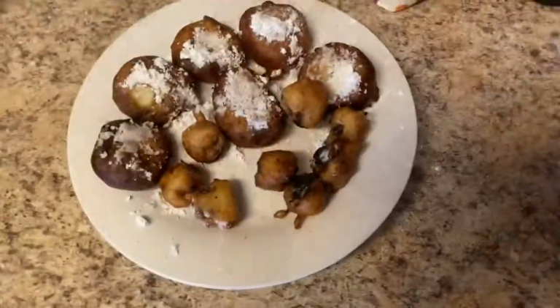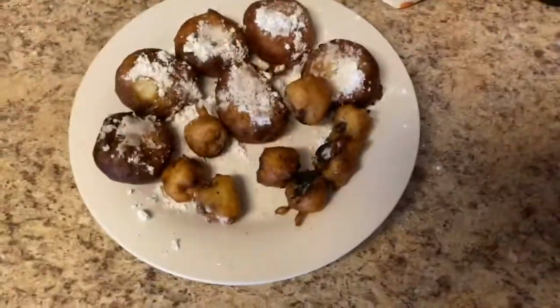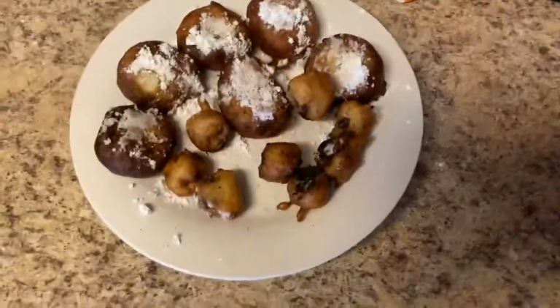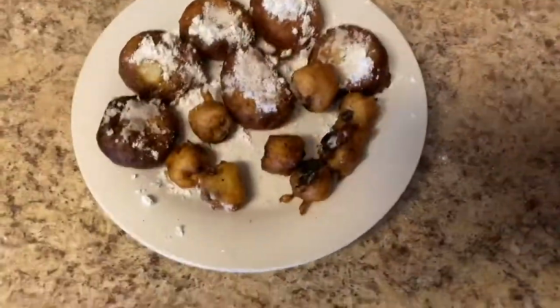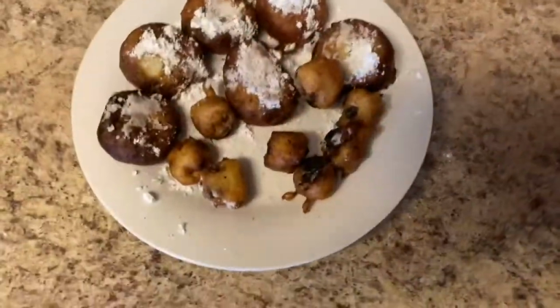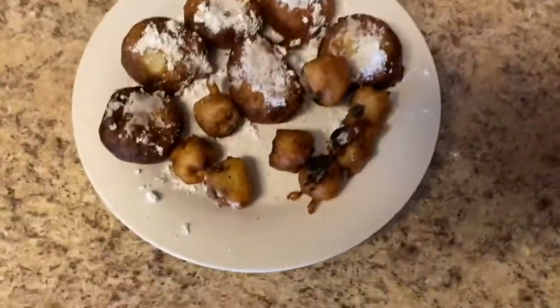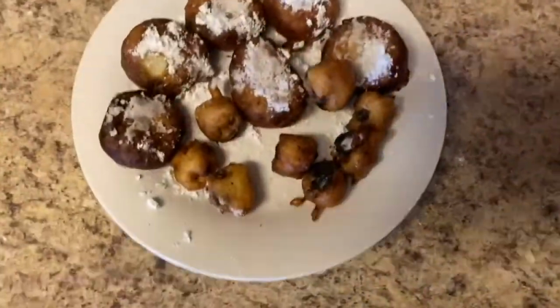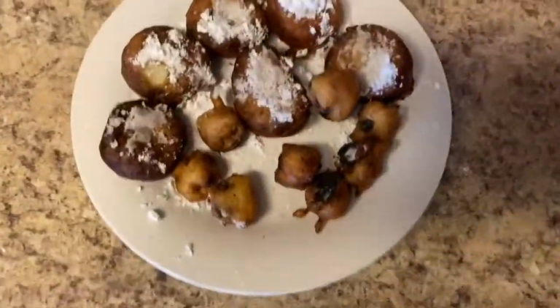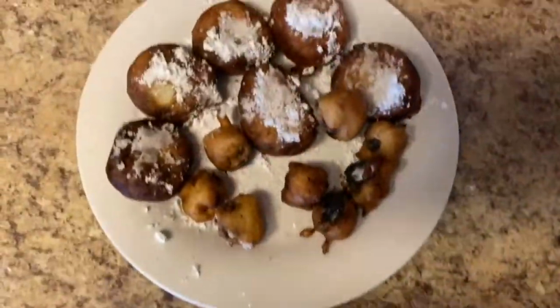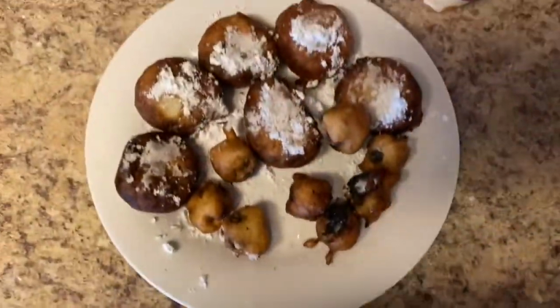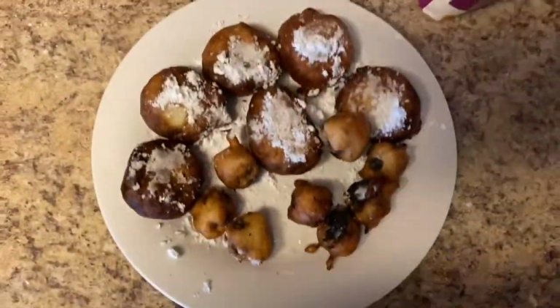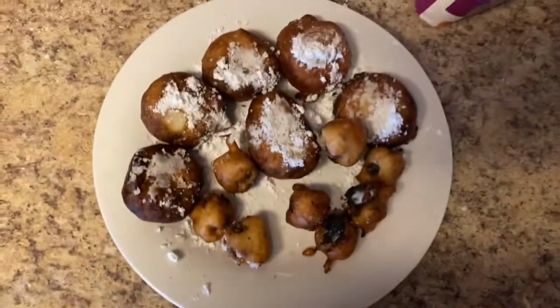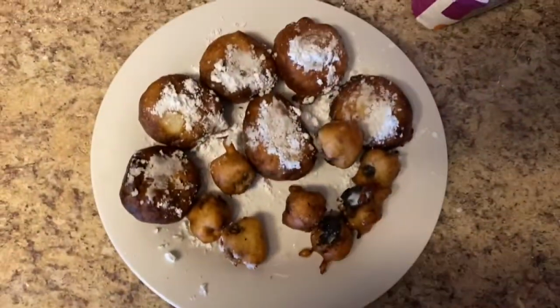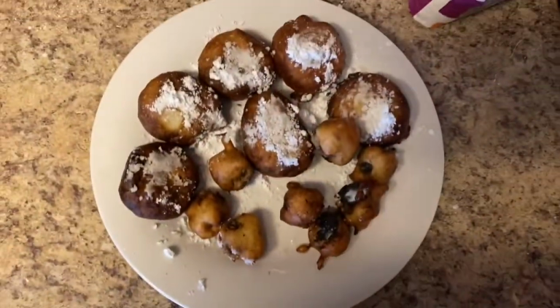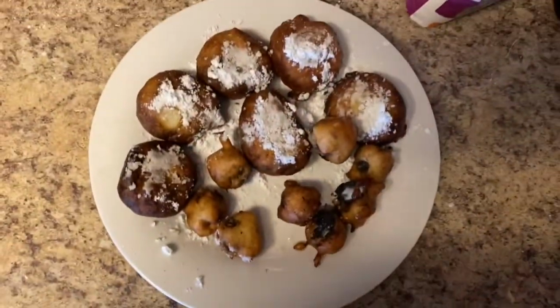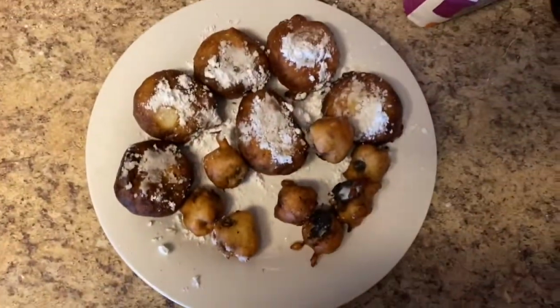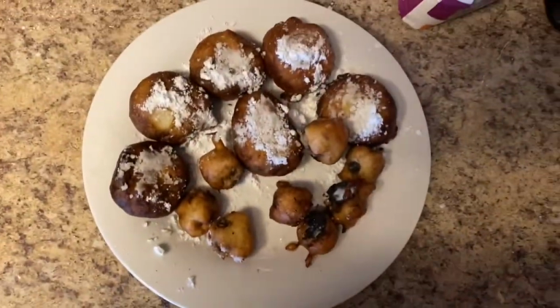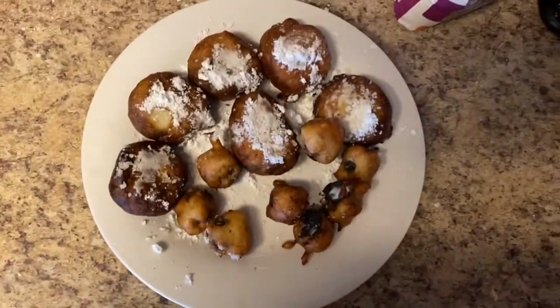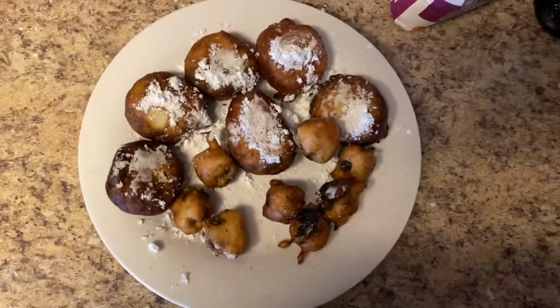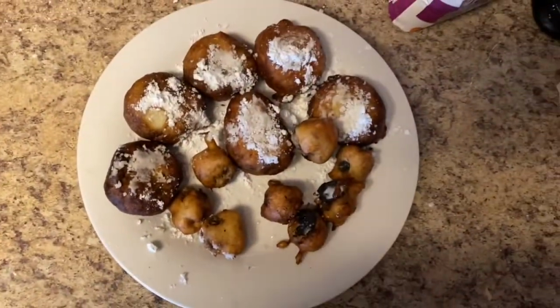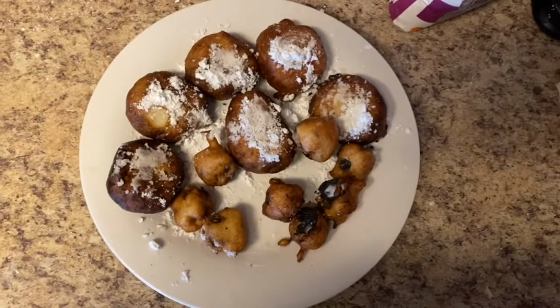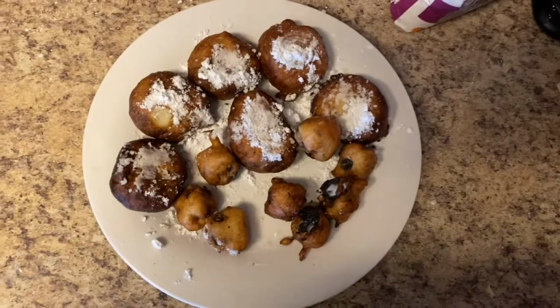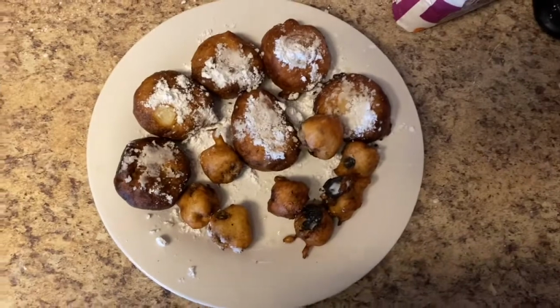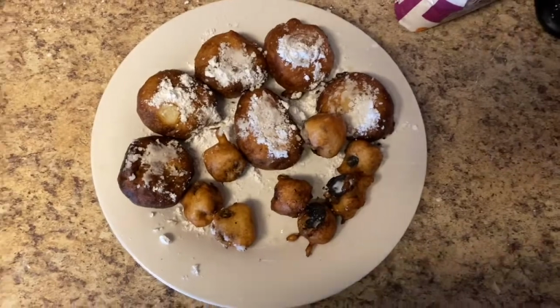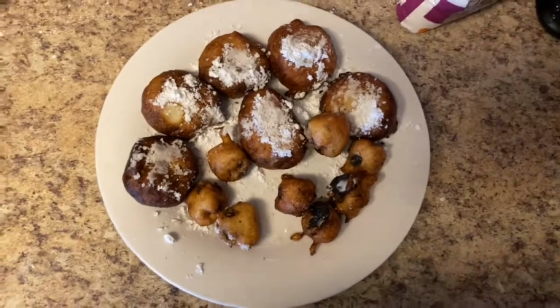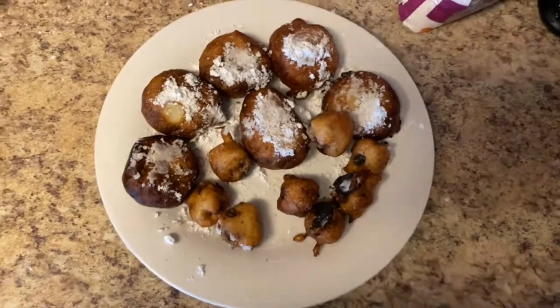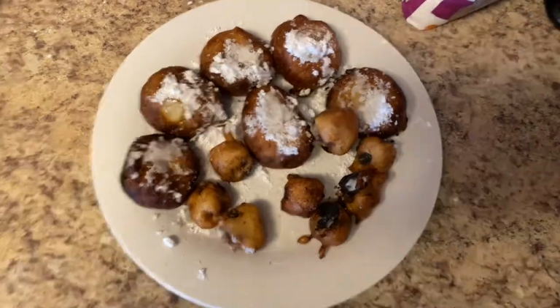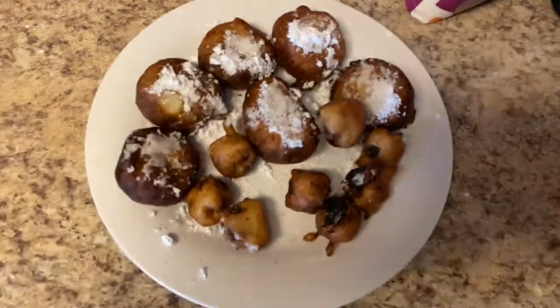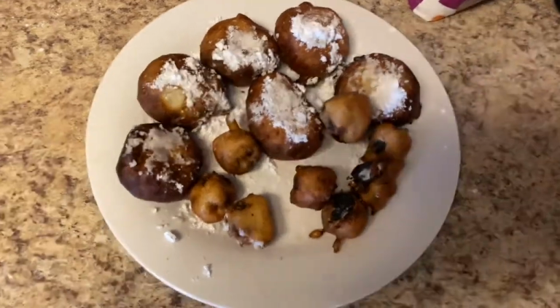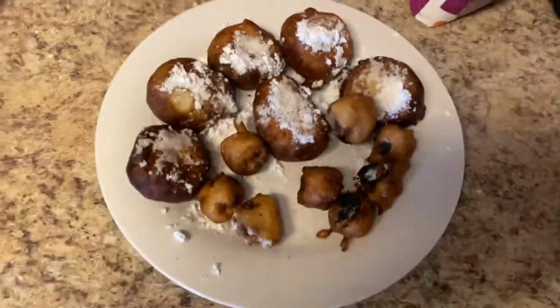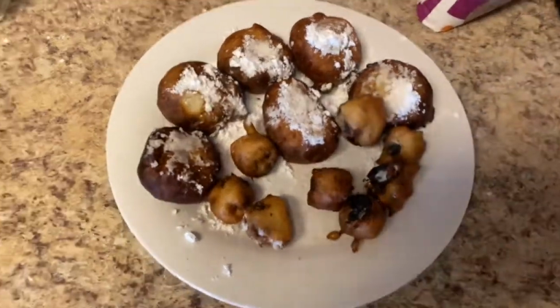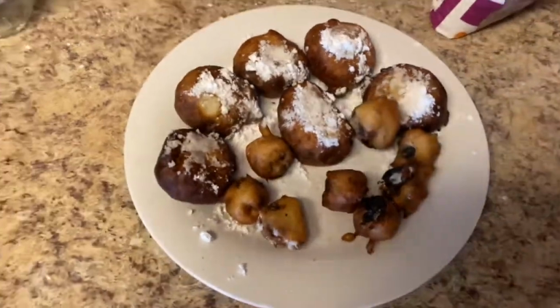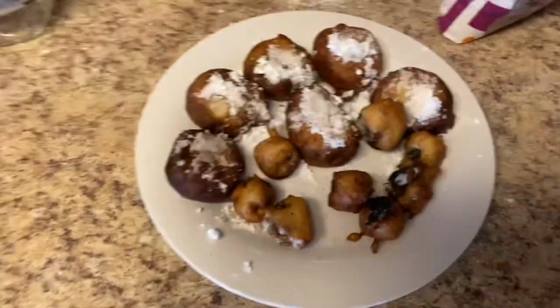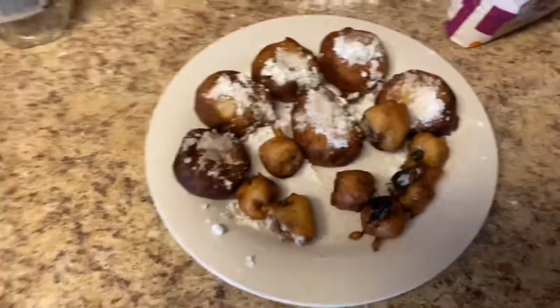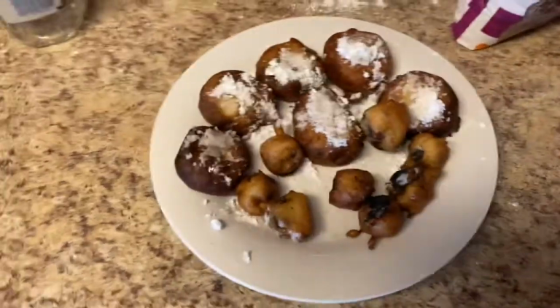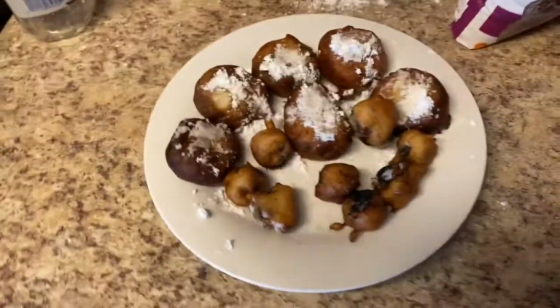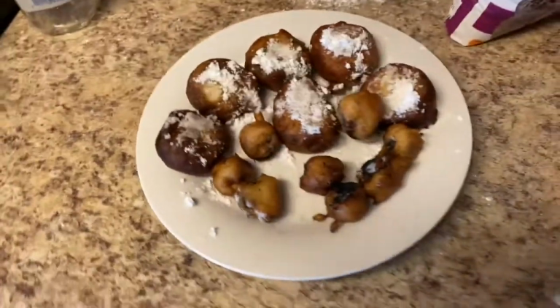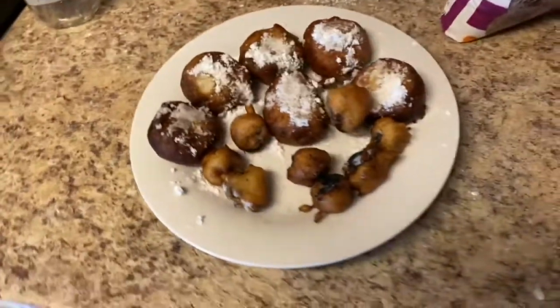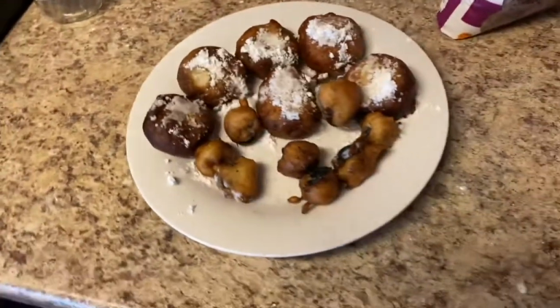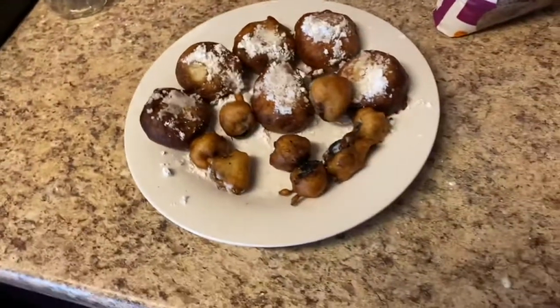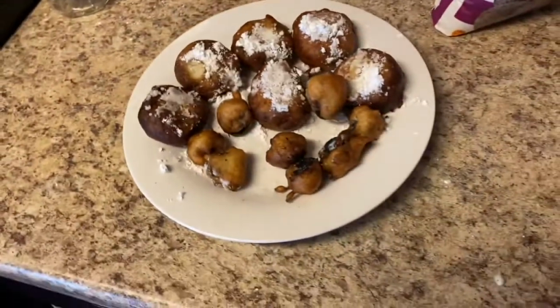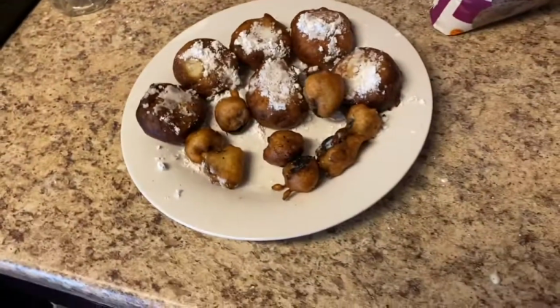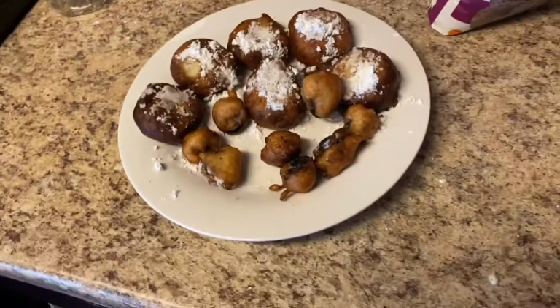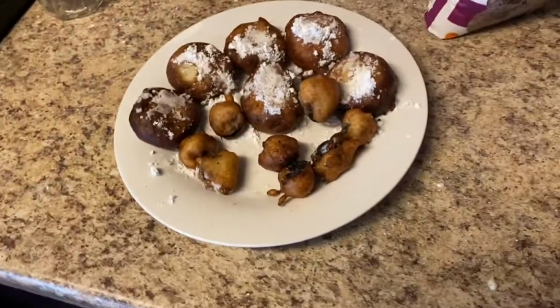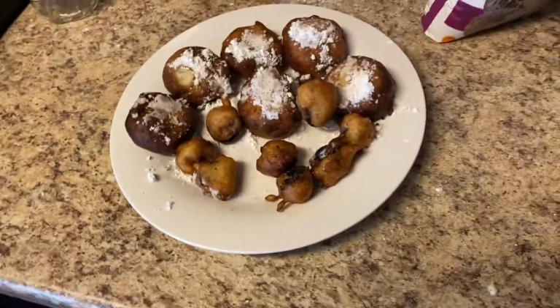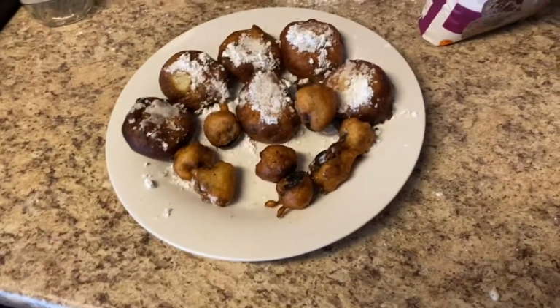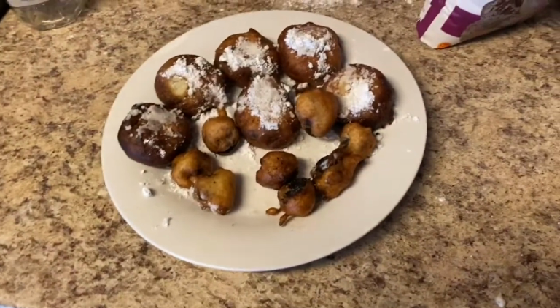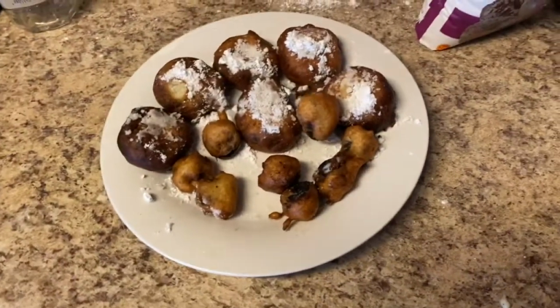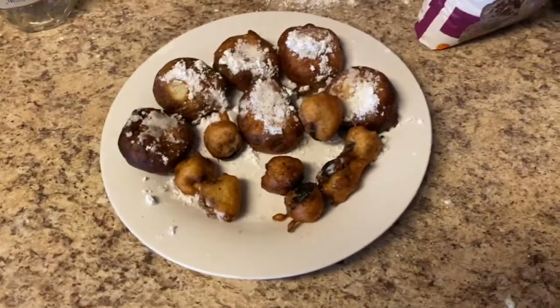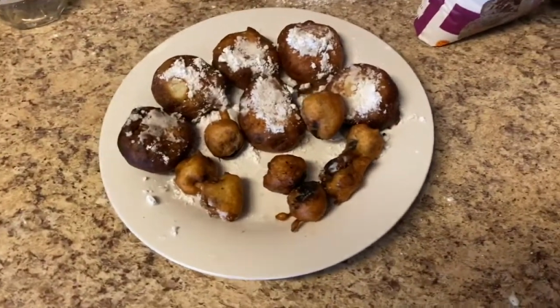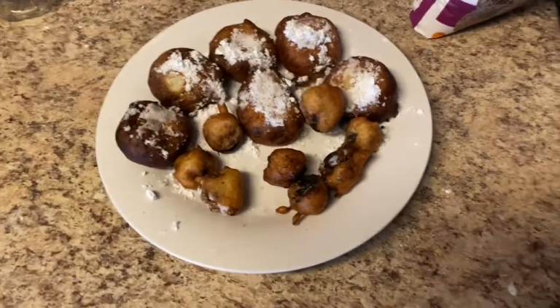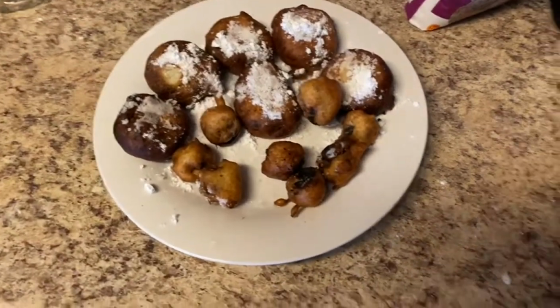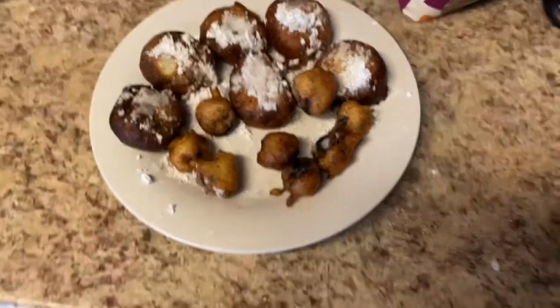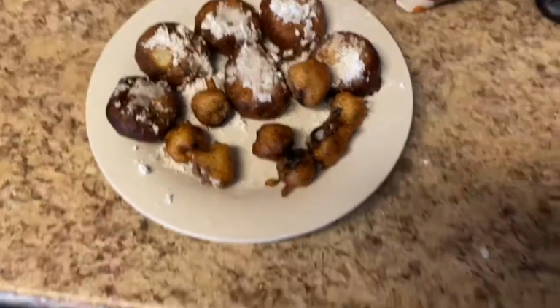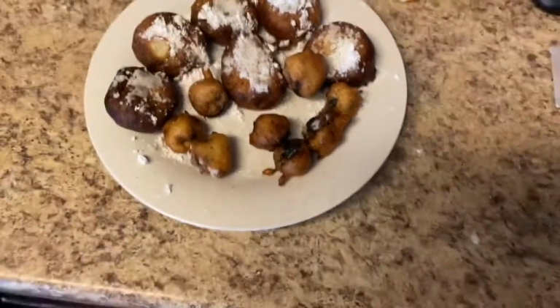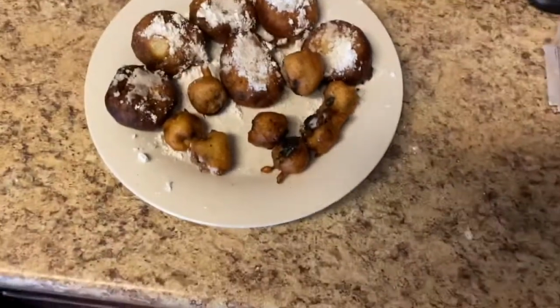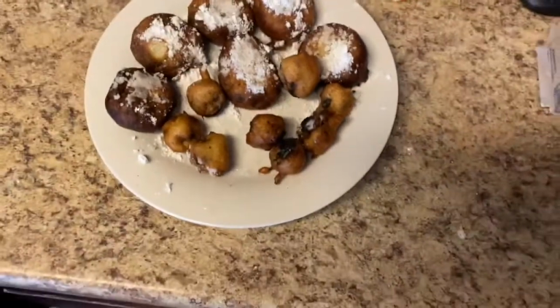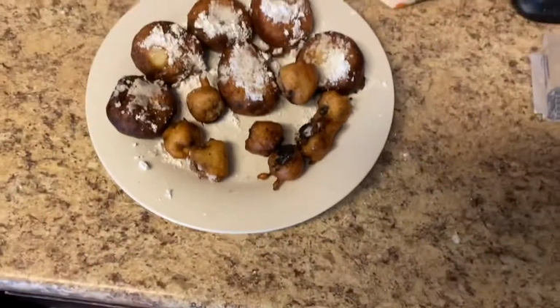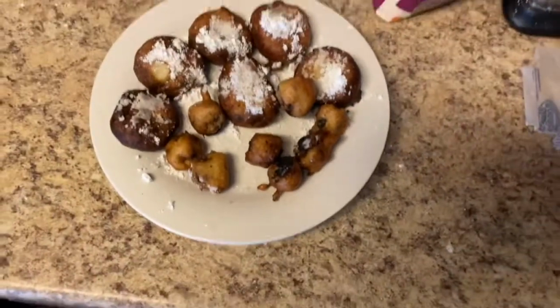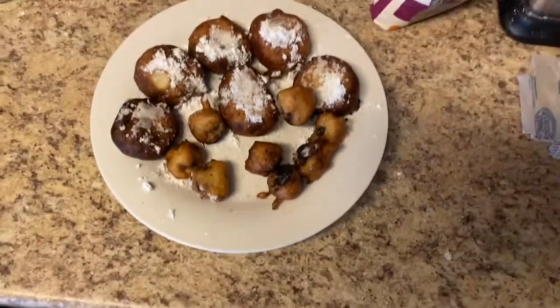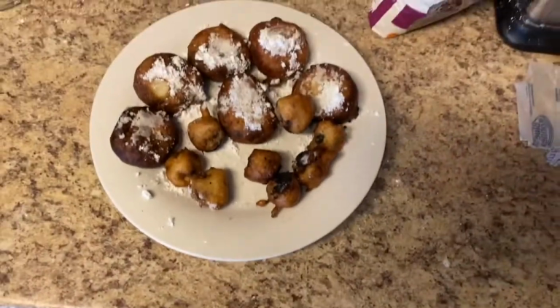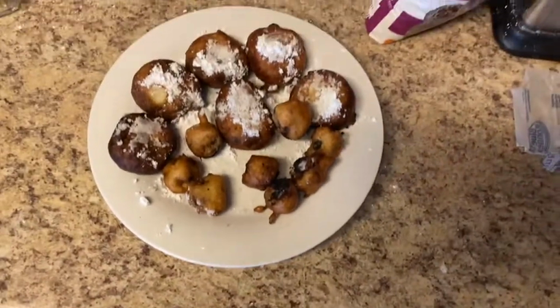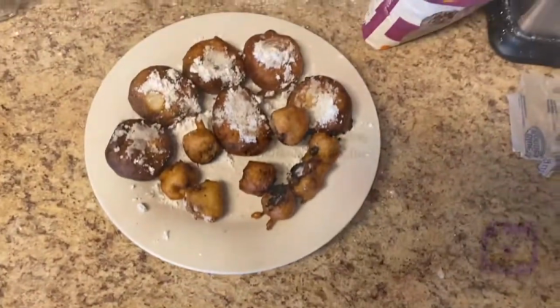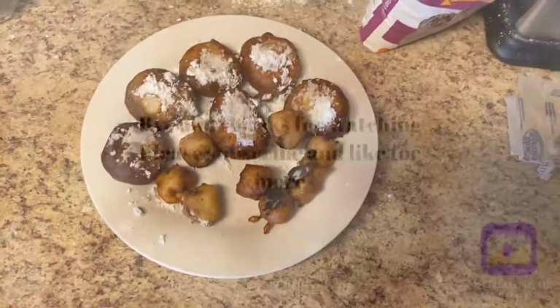Here is the finished product. I hope you enjoyed — please like and subscribe.